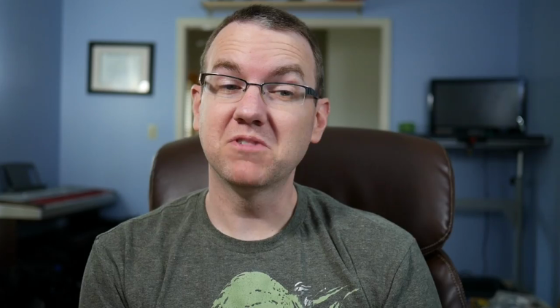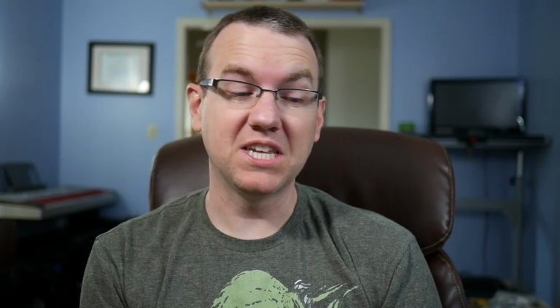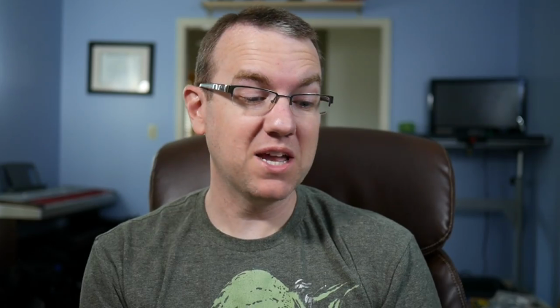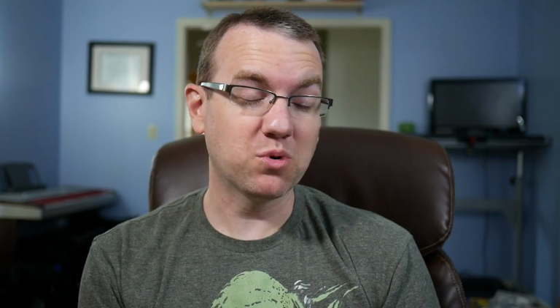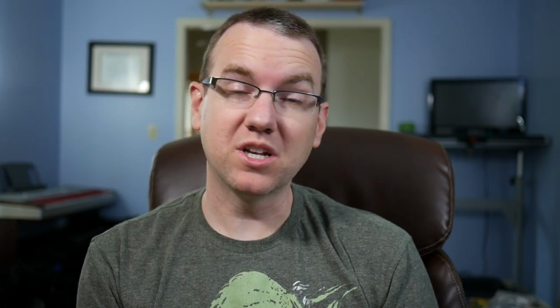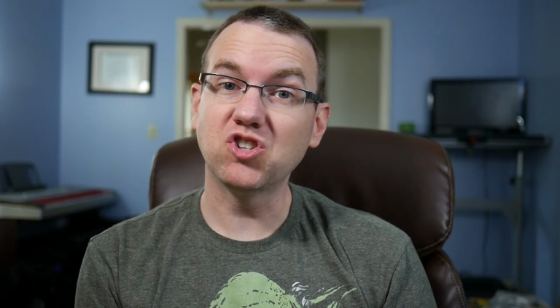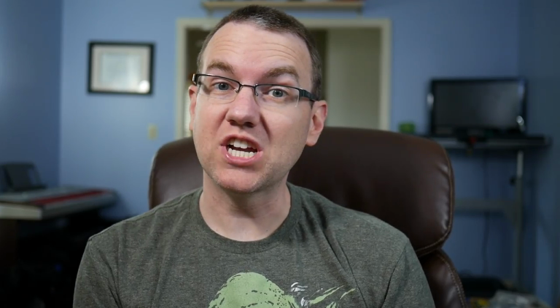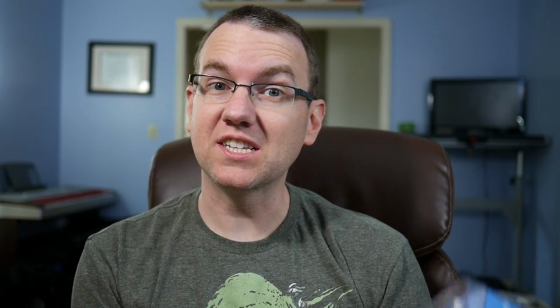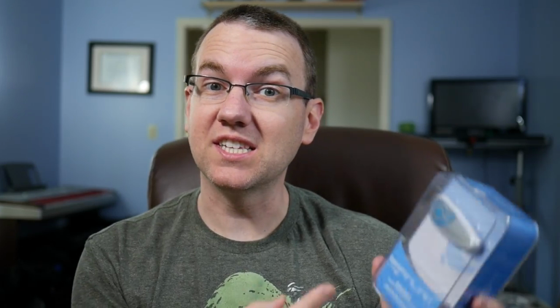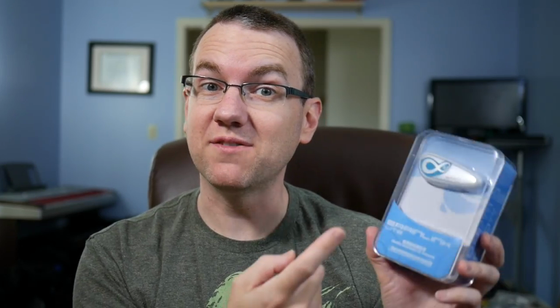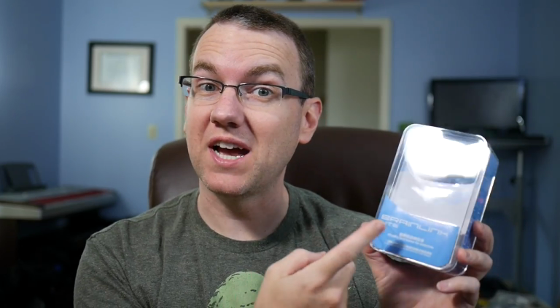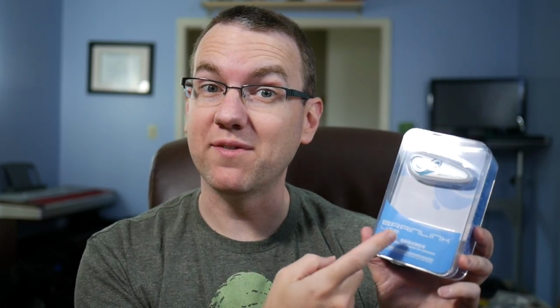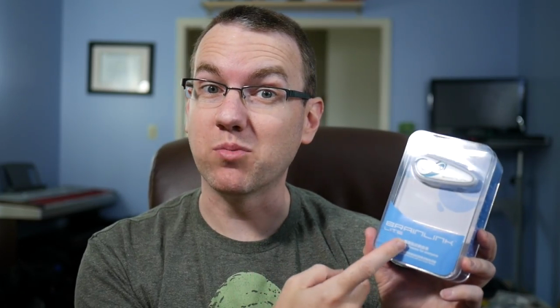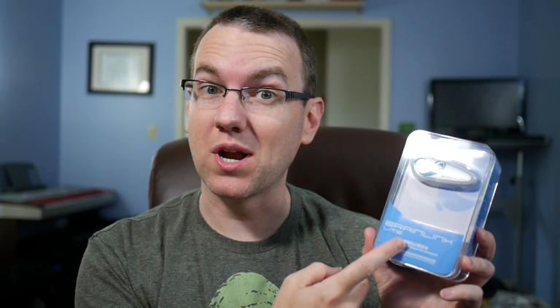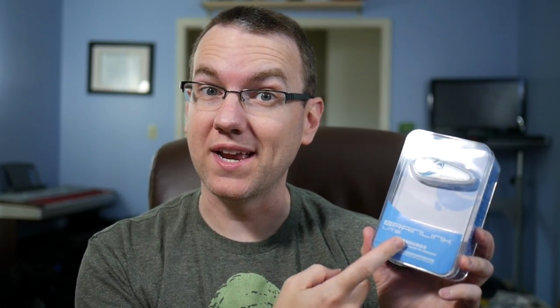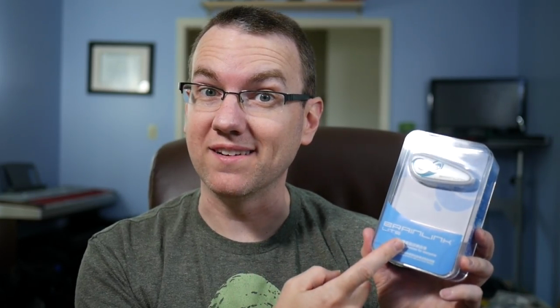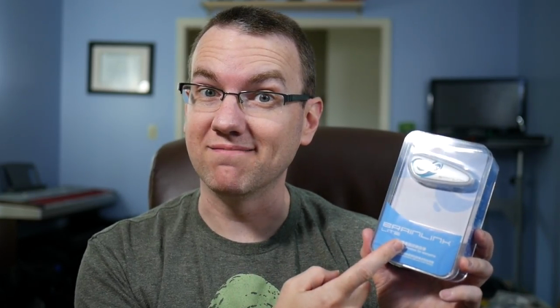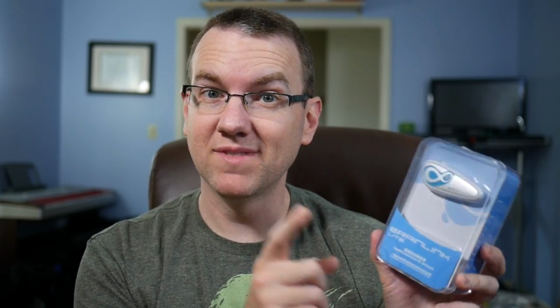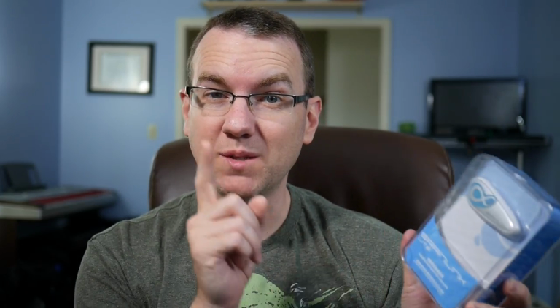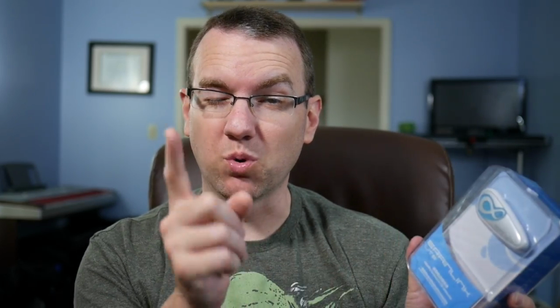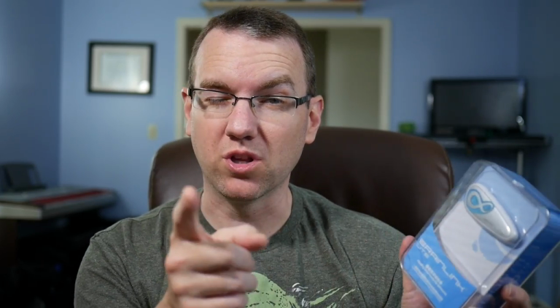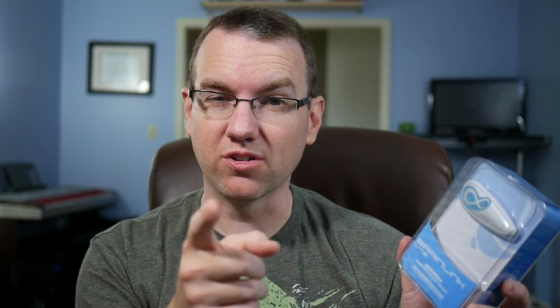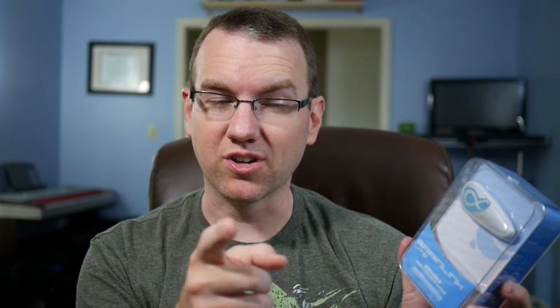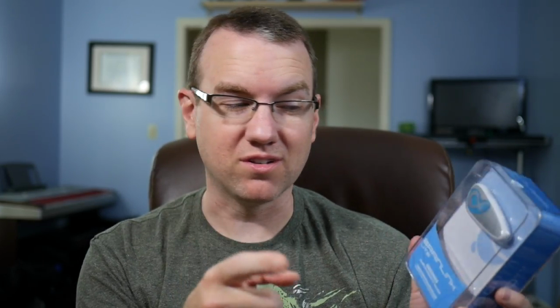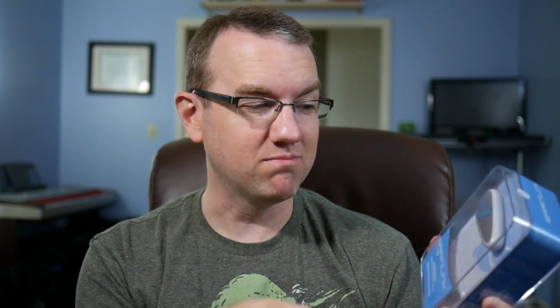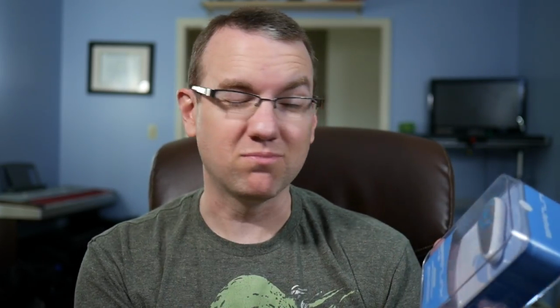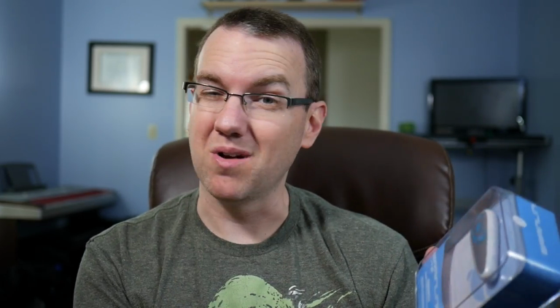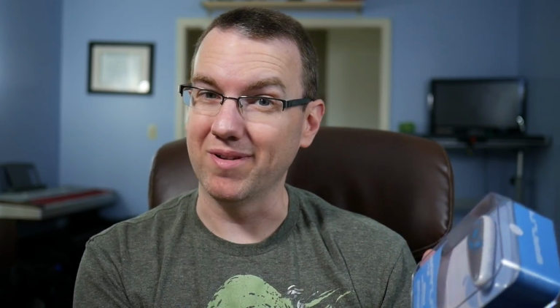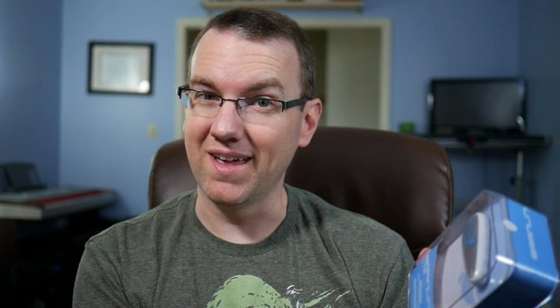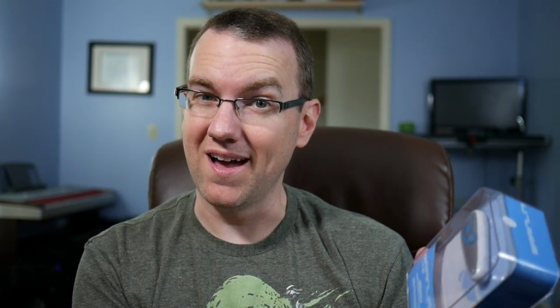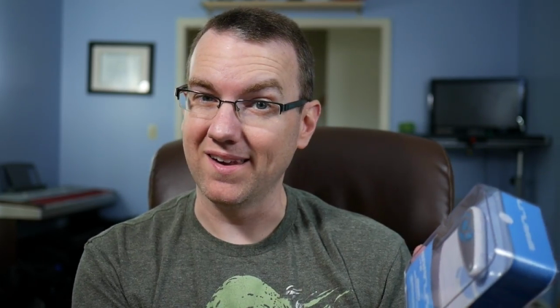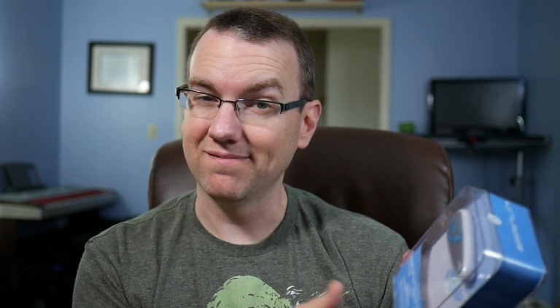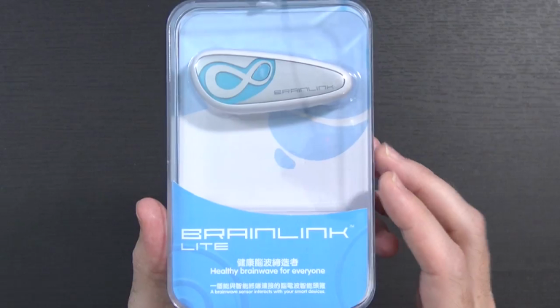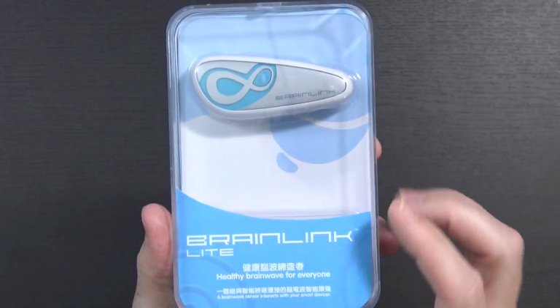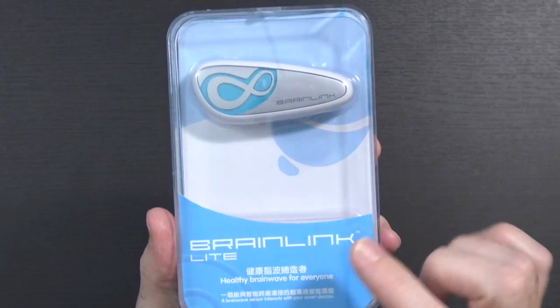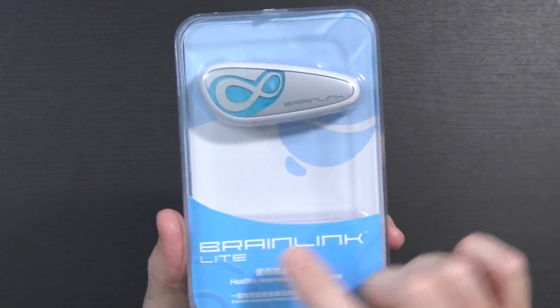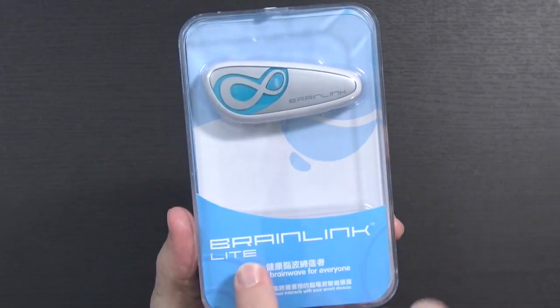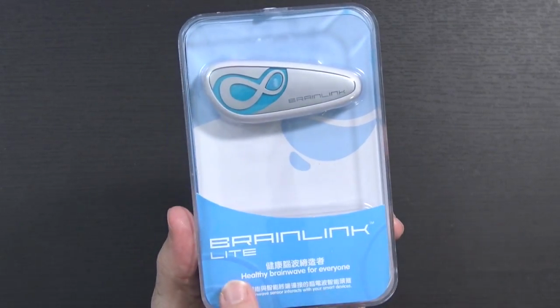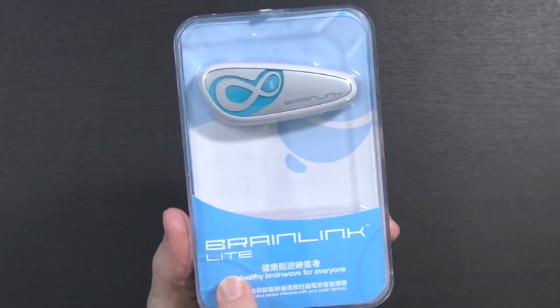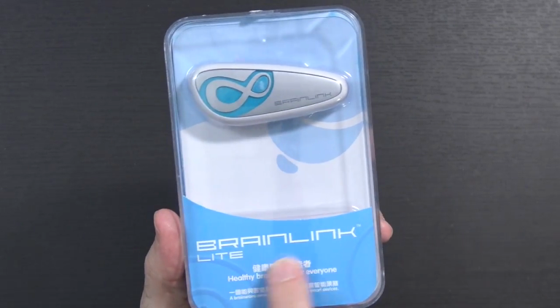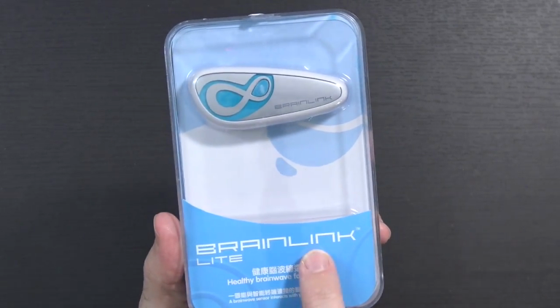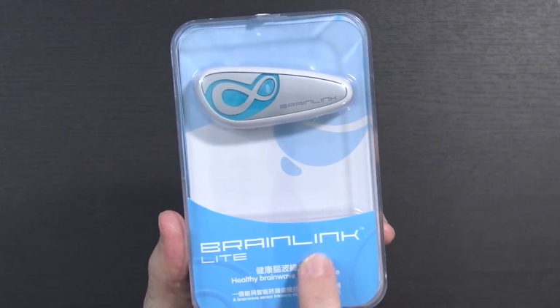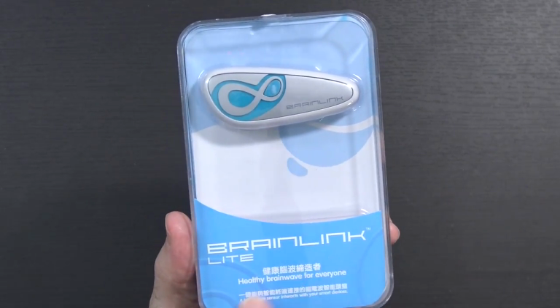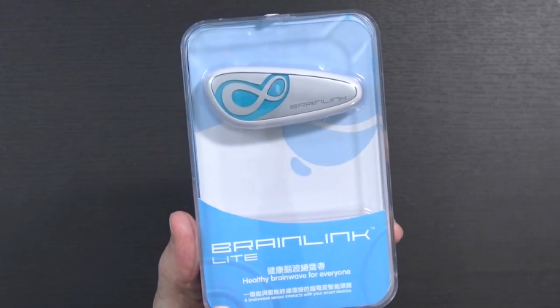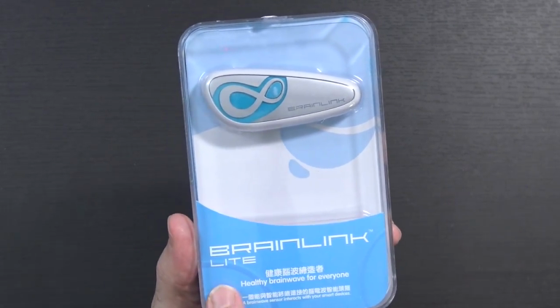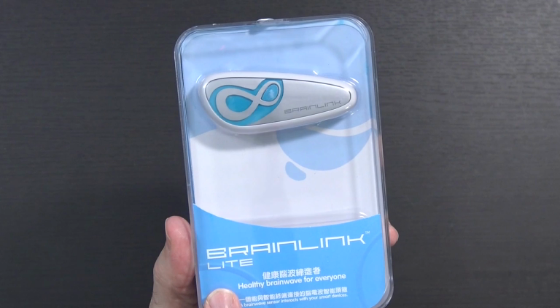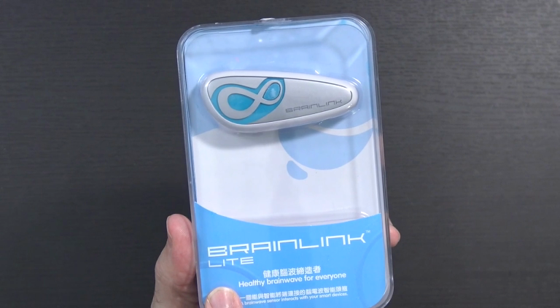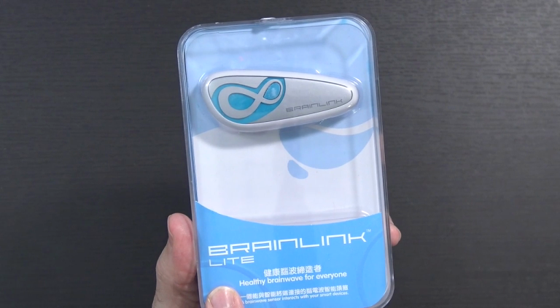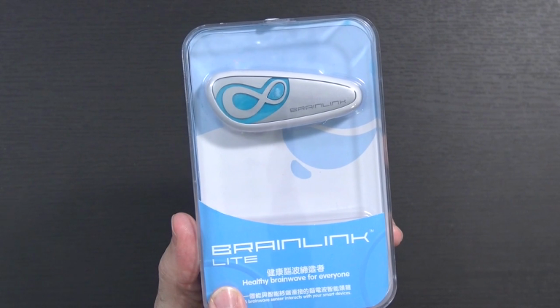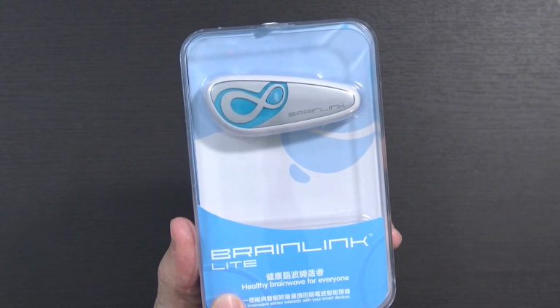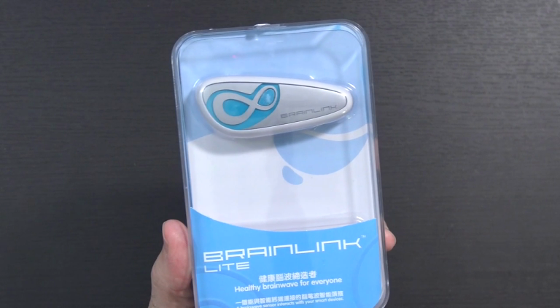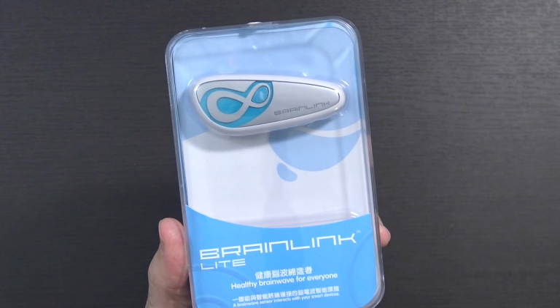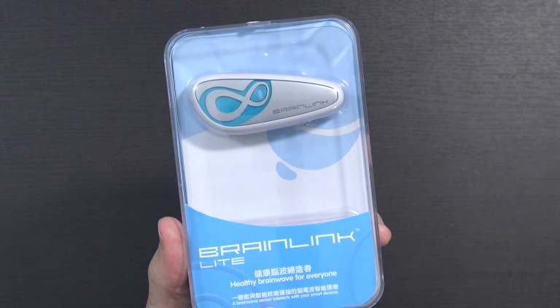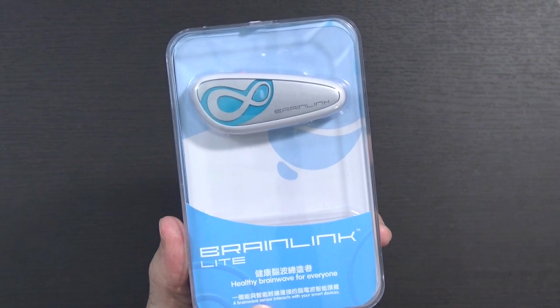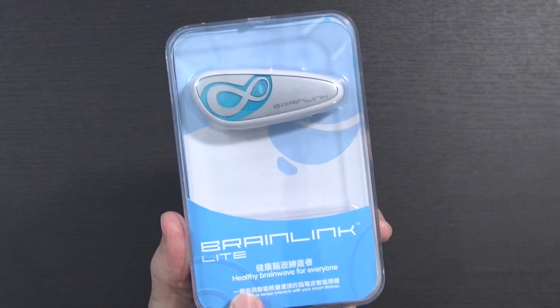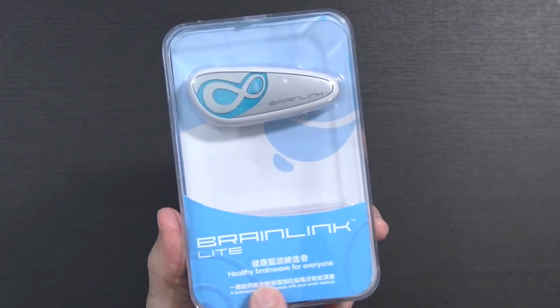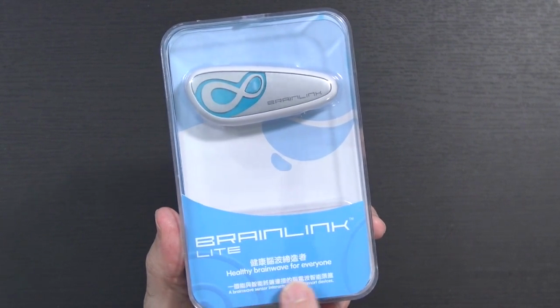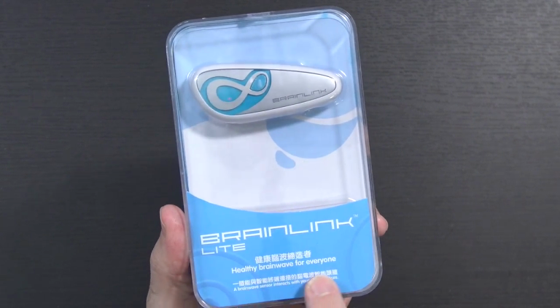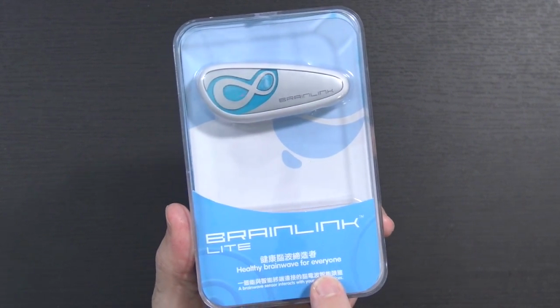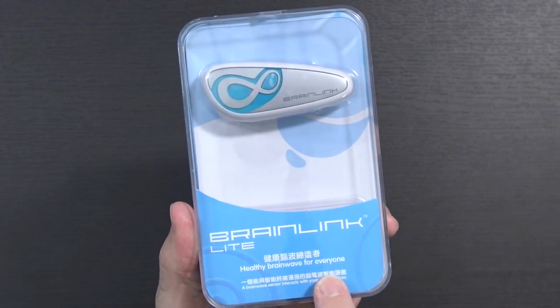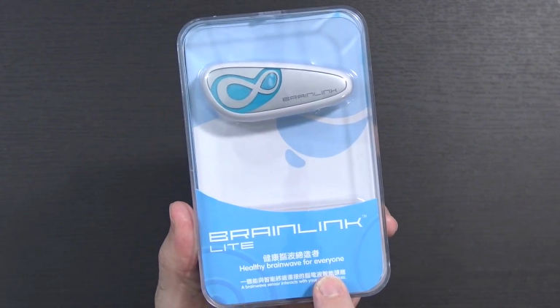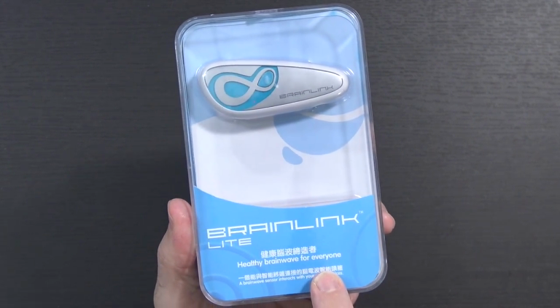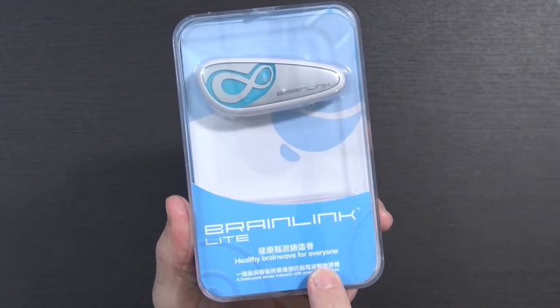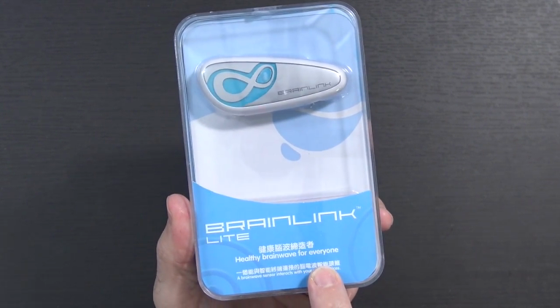Today we're gonna check to see if I have a brain. Spoiler alert, probably not. This is the BrainLink Lite - healthy brainwave for everyone.